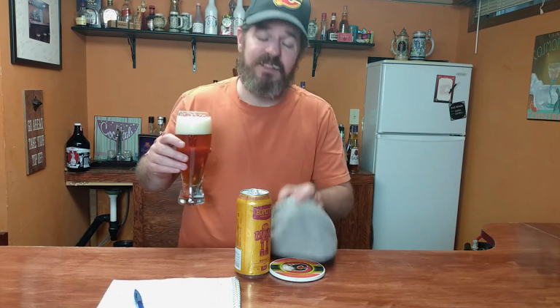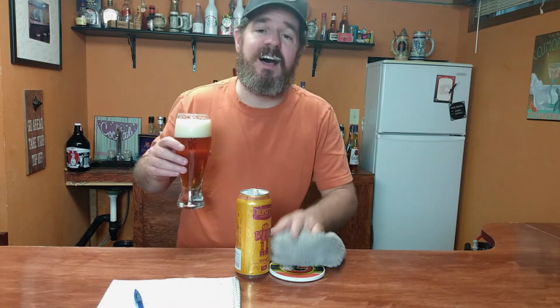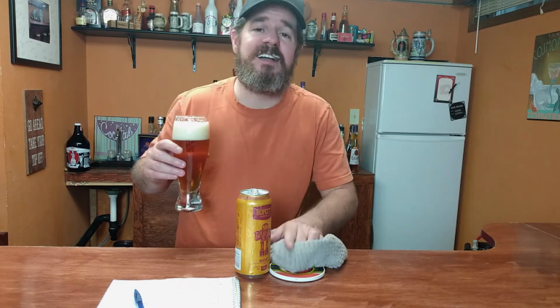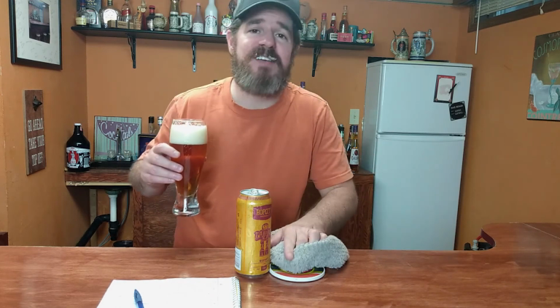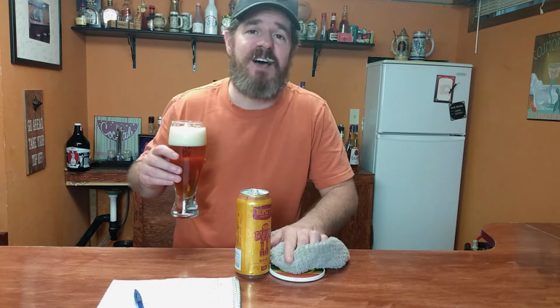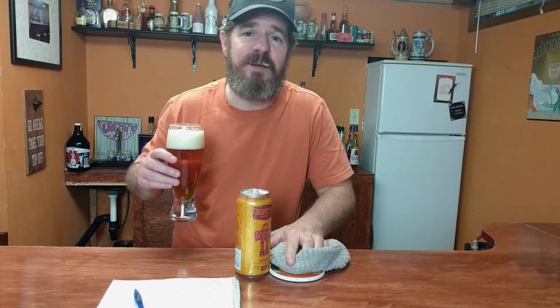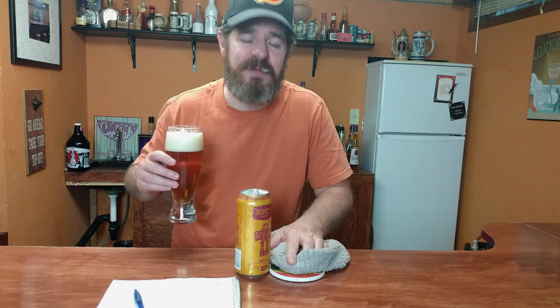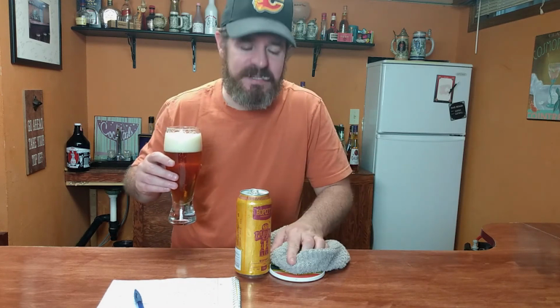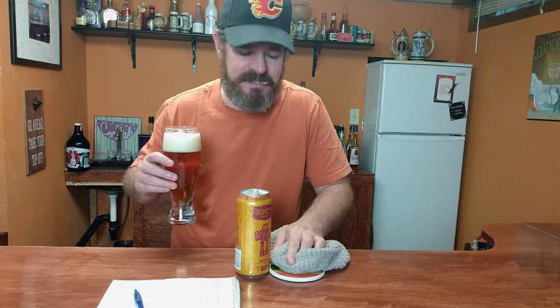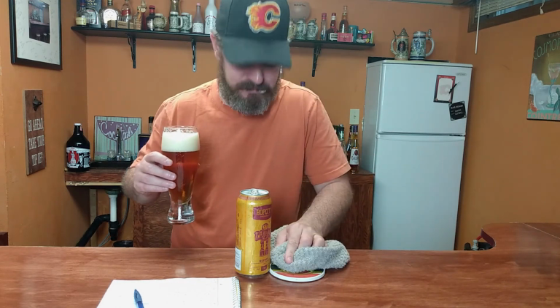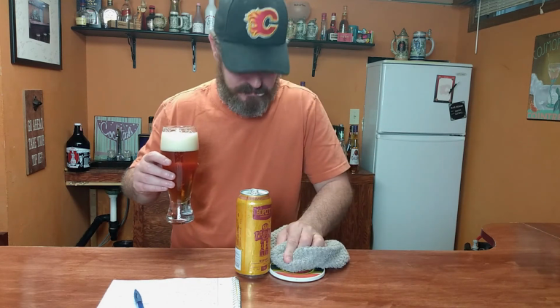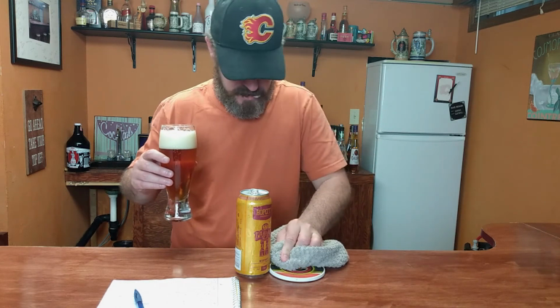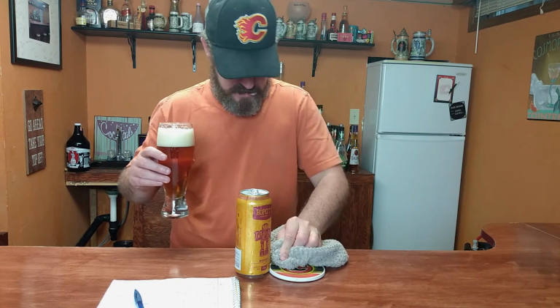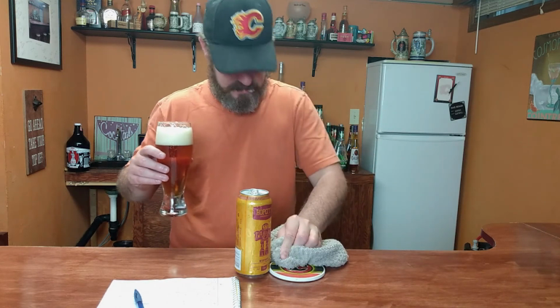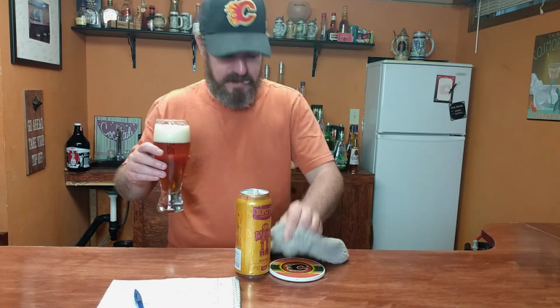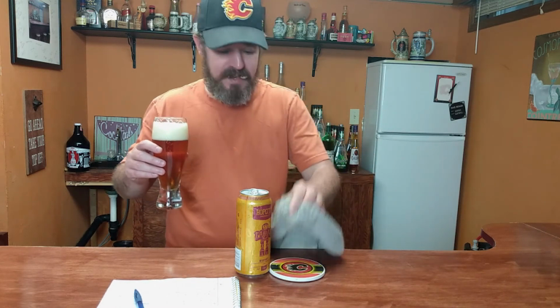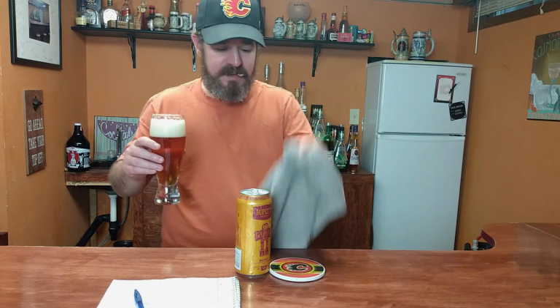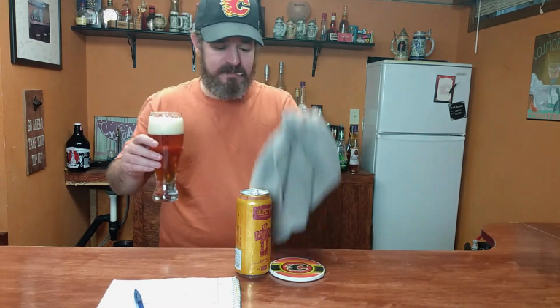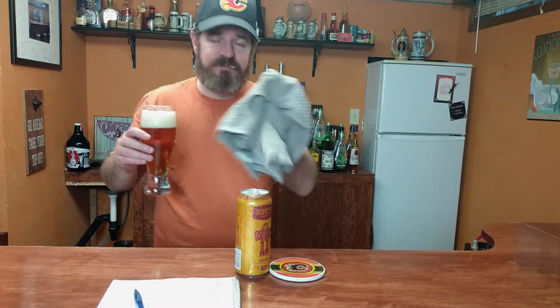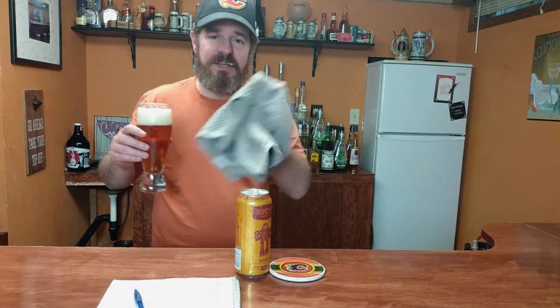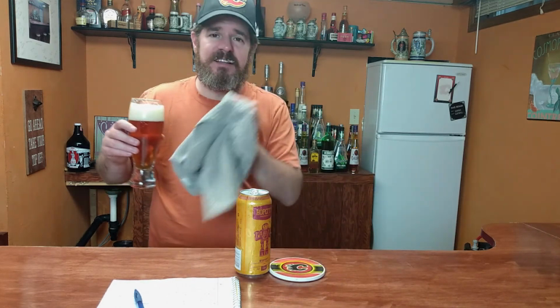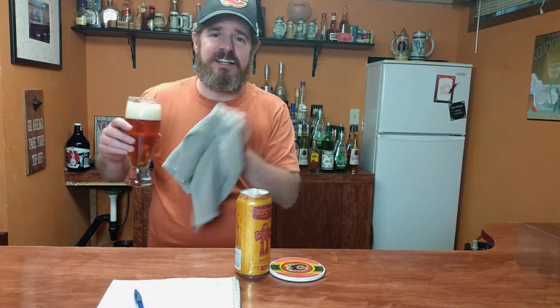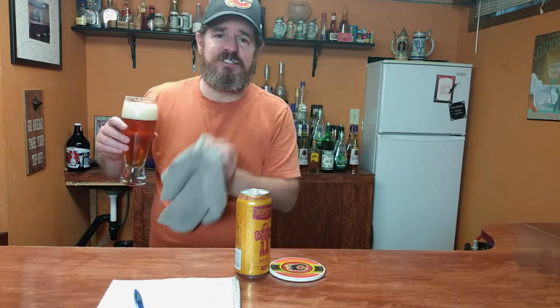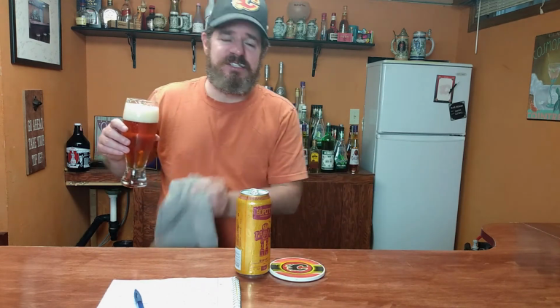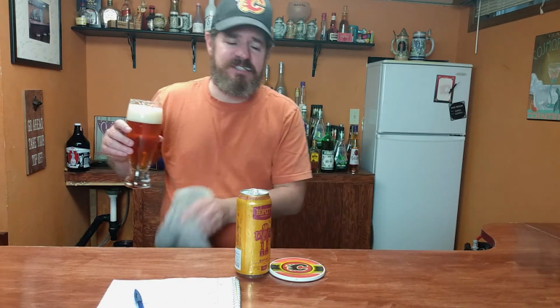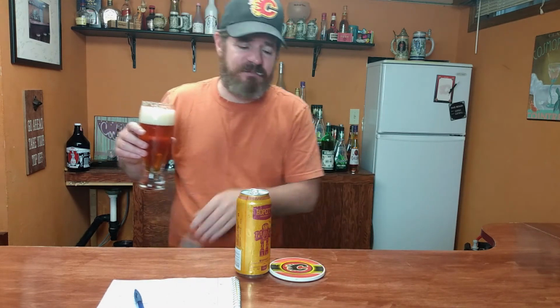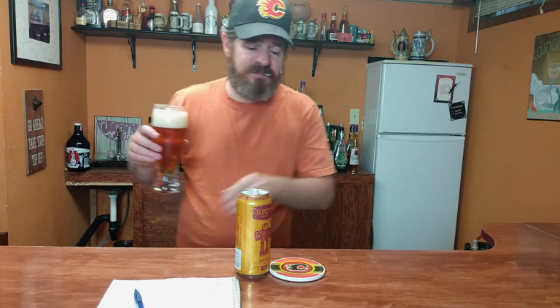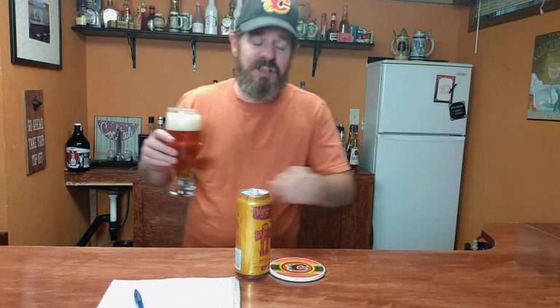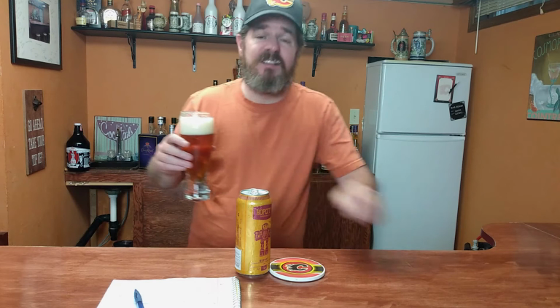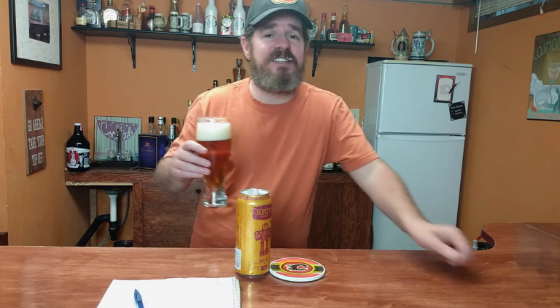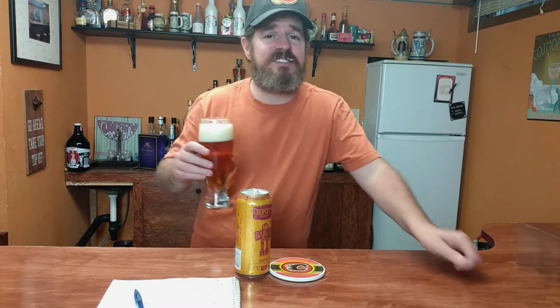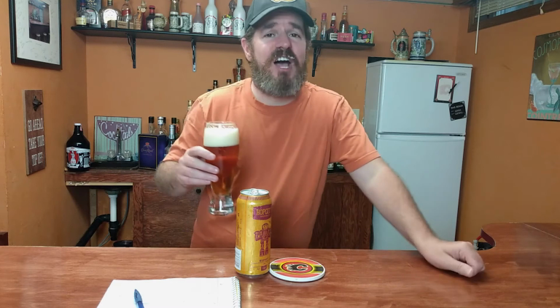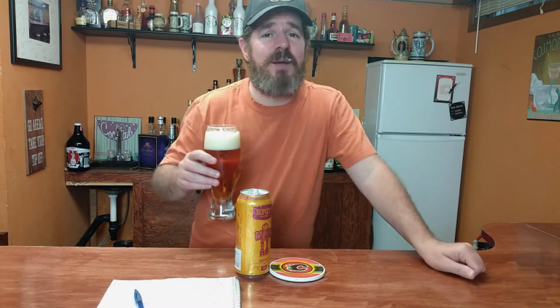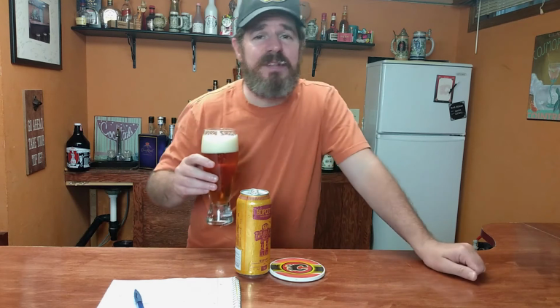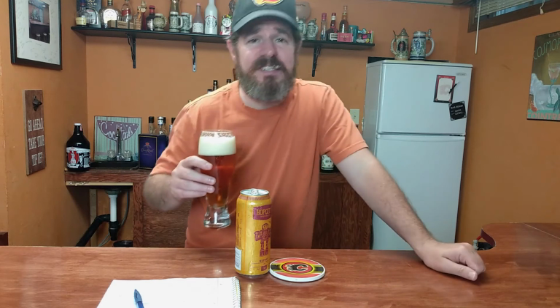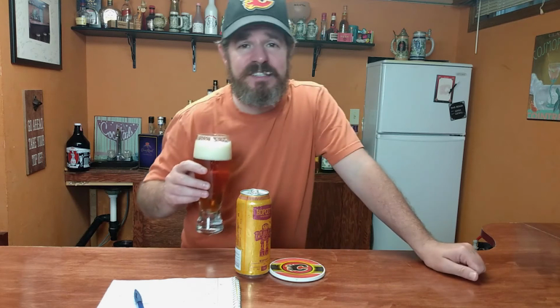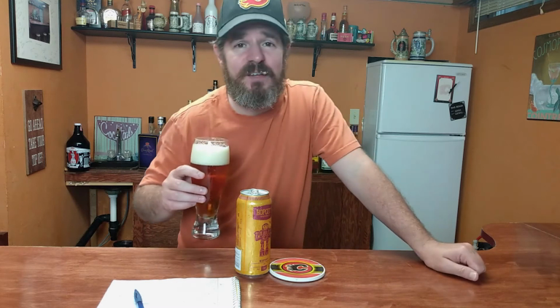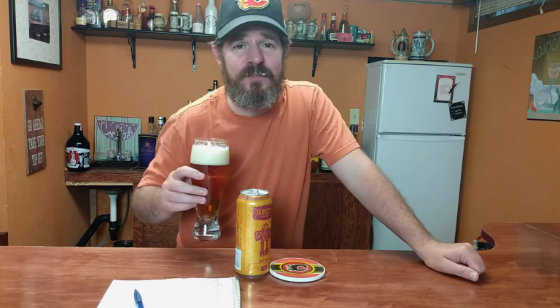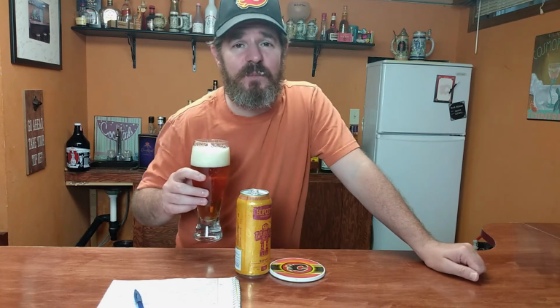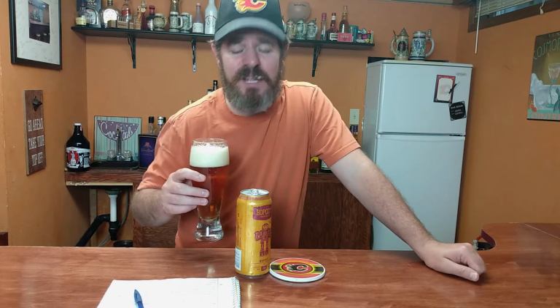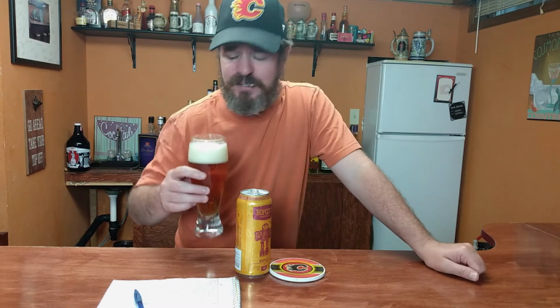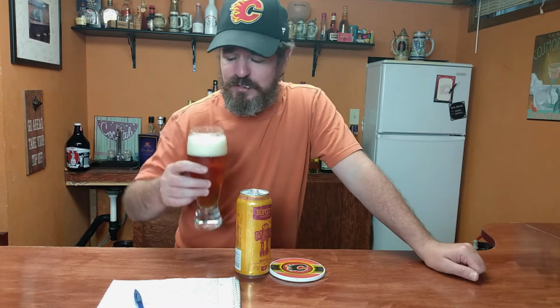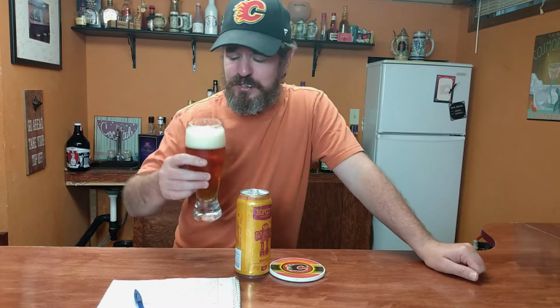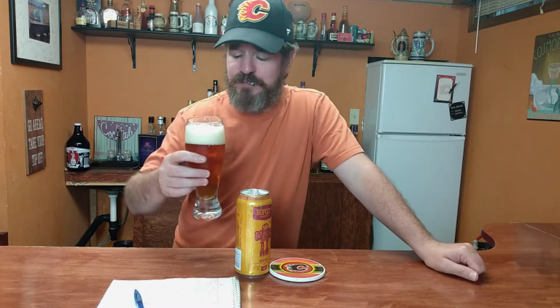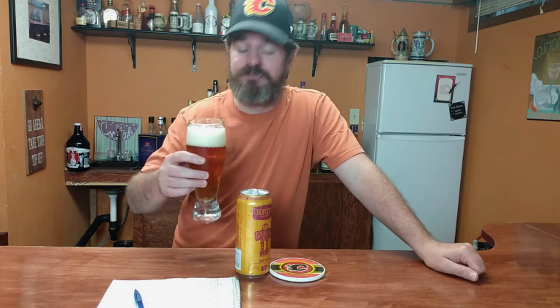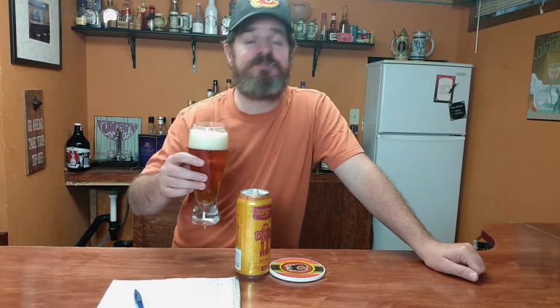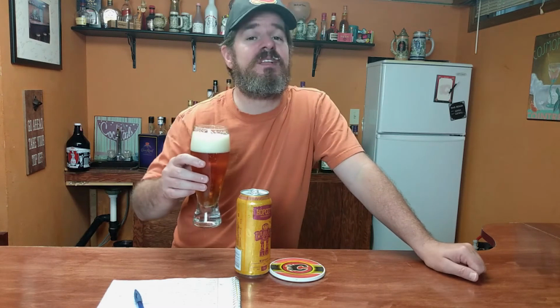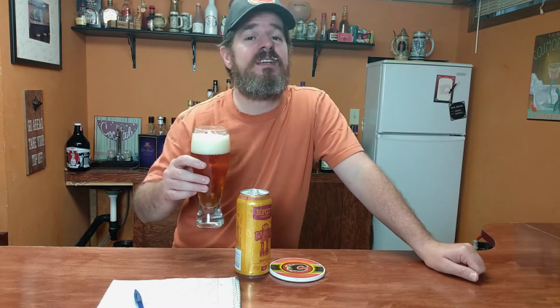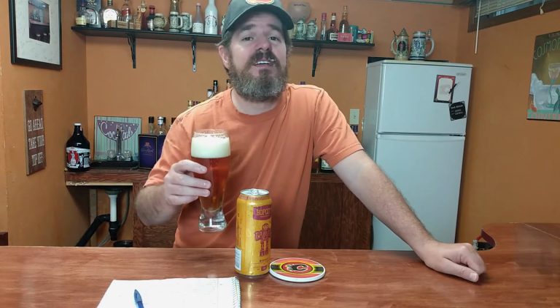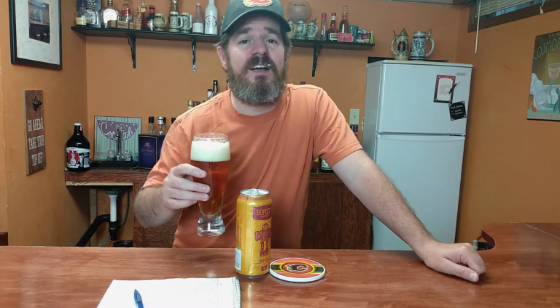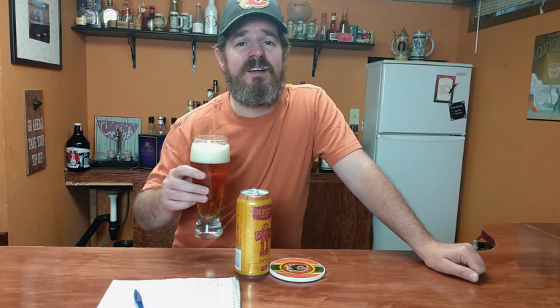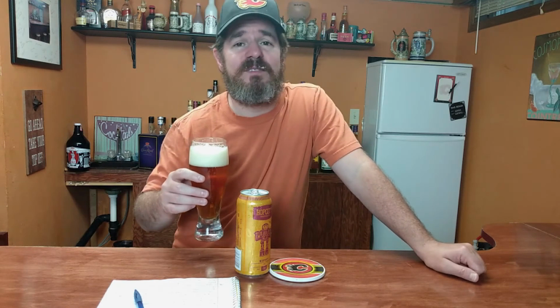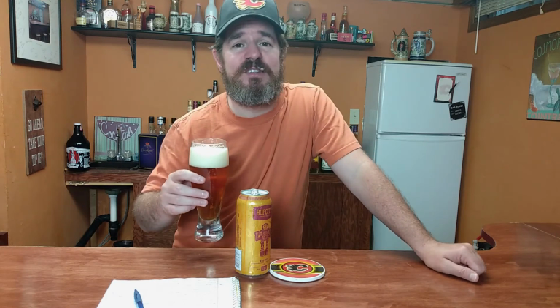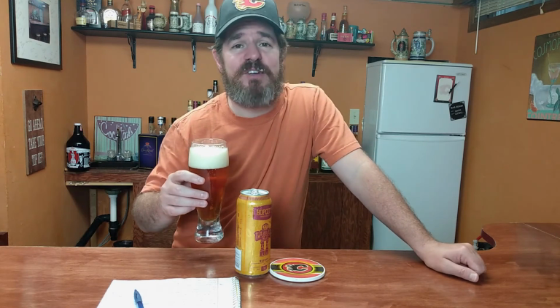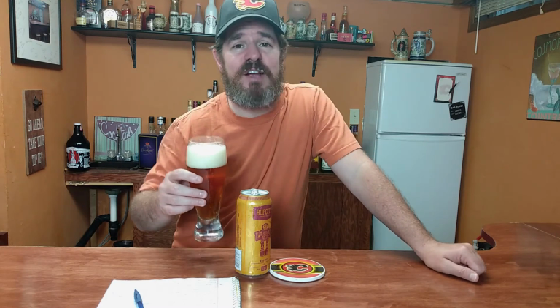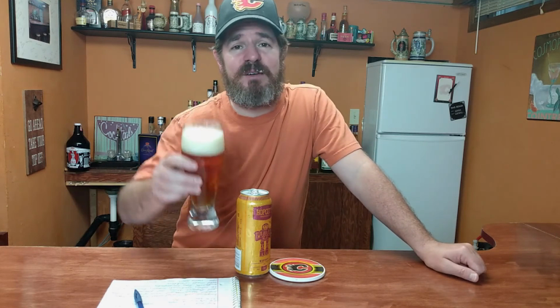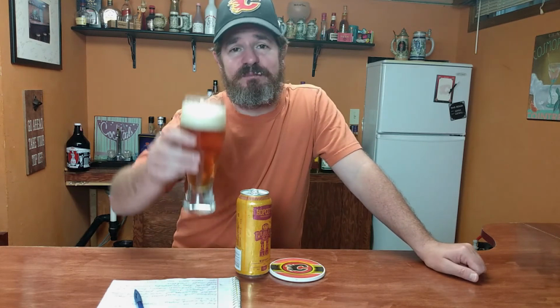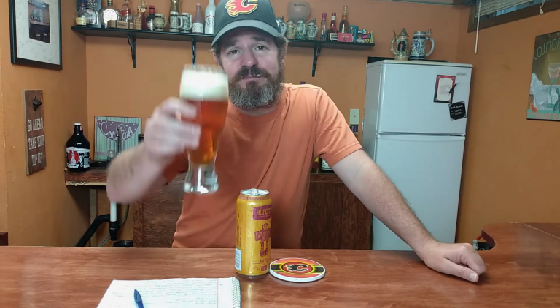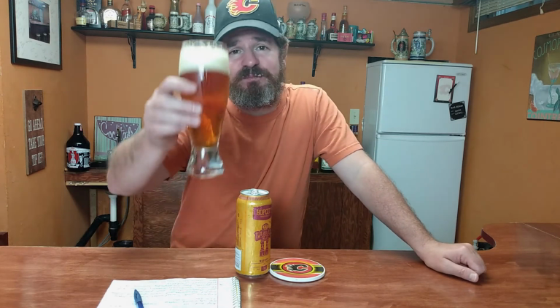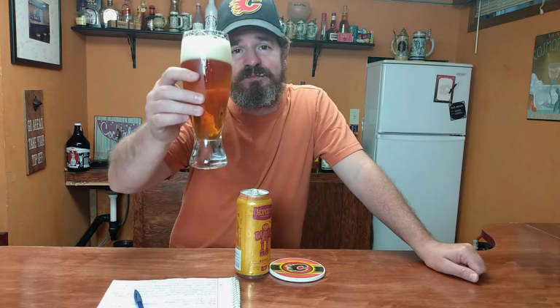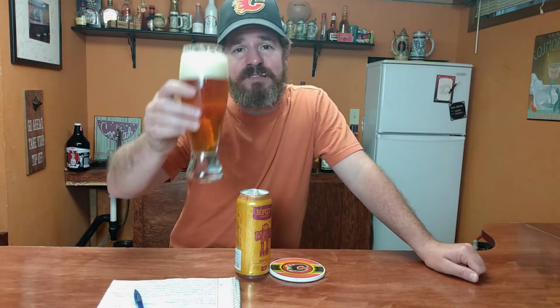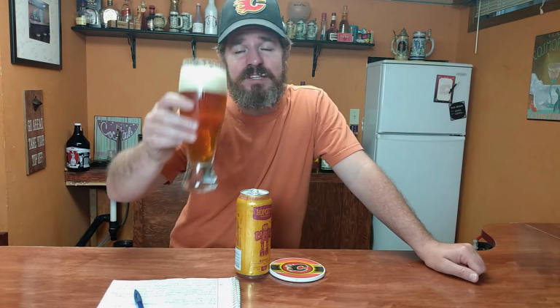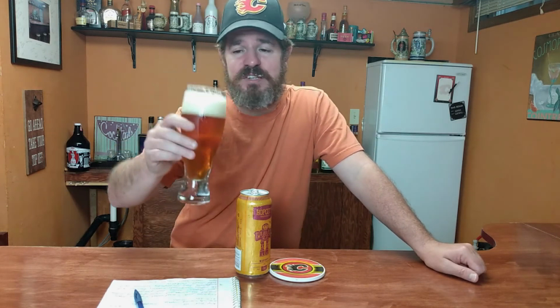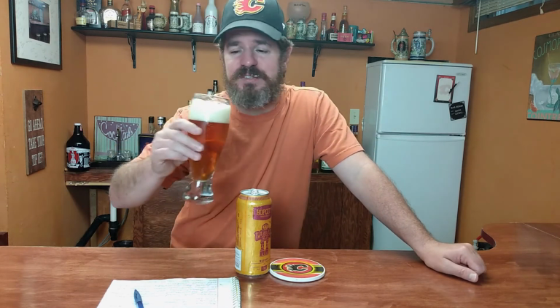Lots of hoppiness. Lots of hoppiness in that foam, that's for sure. I'm going to get rid of a little bit of this foam here before we taste it. All right, let's try it out. Cheers.